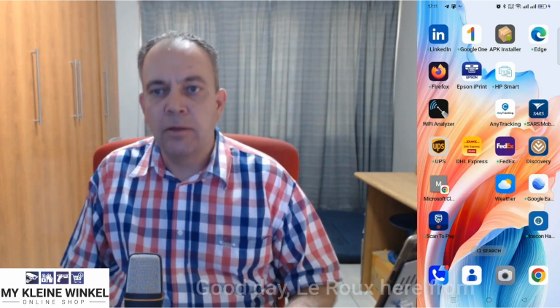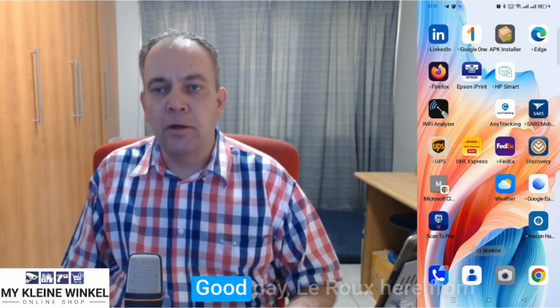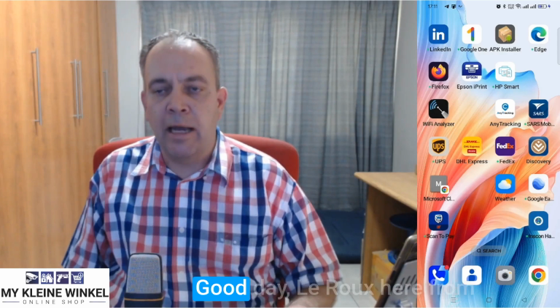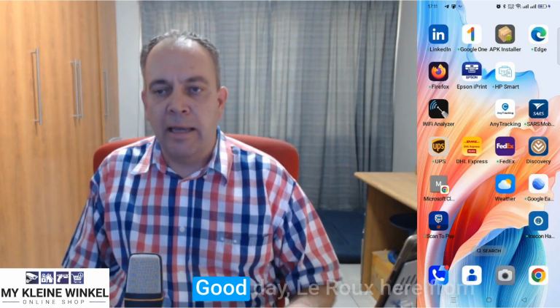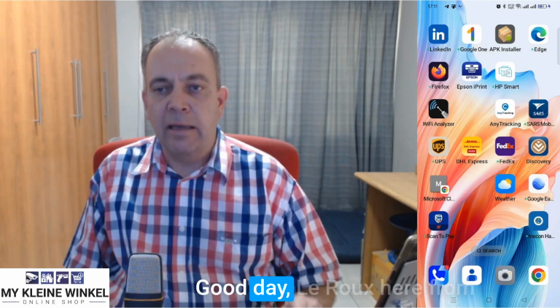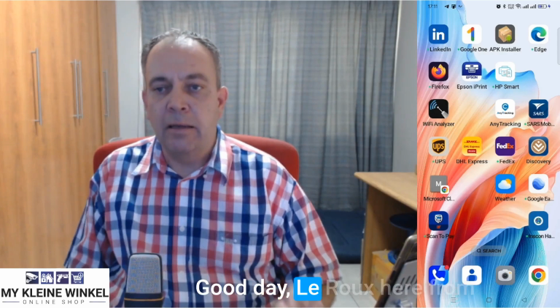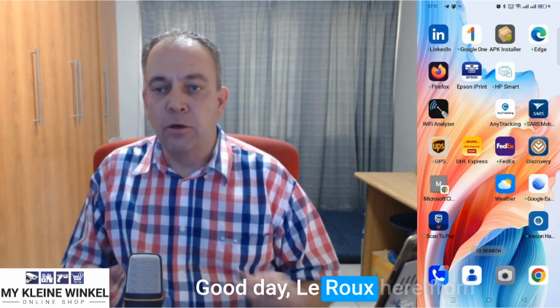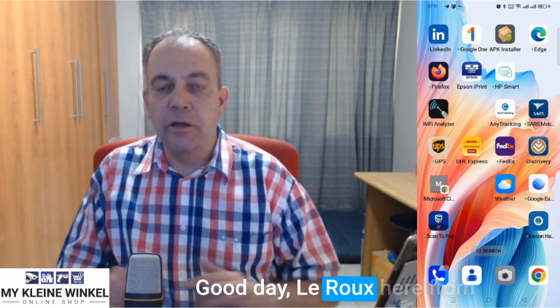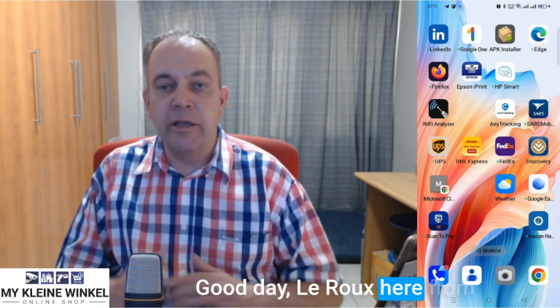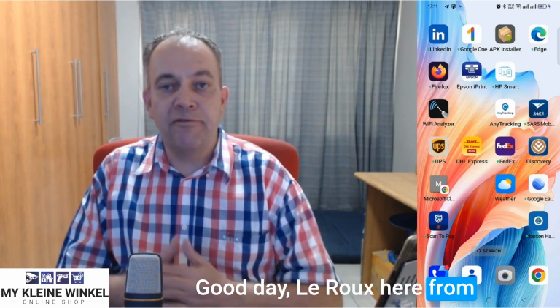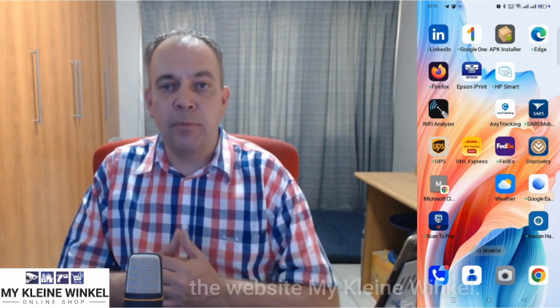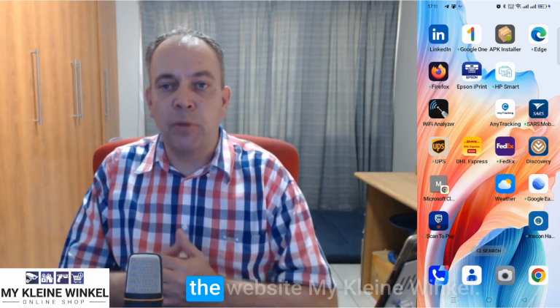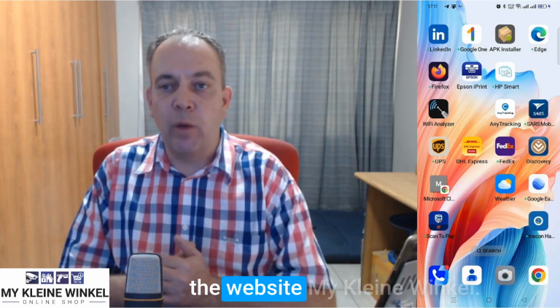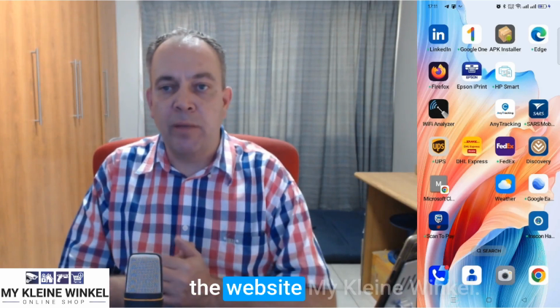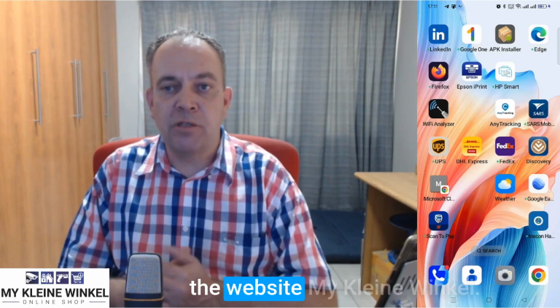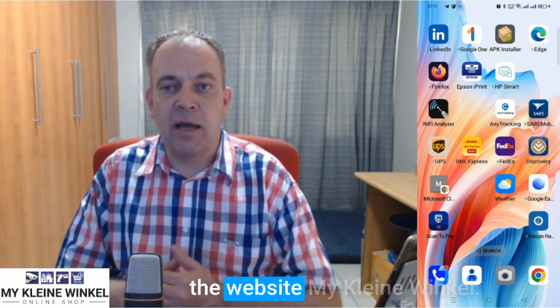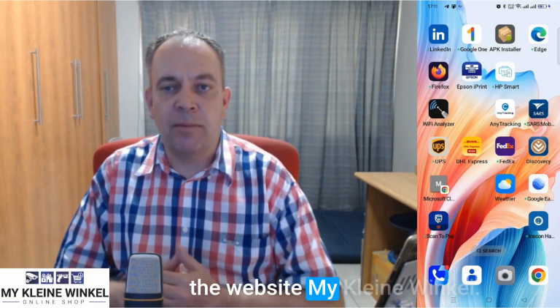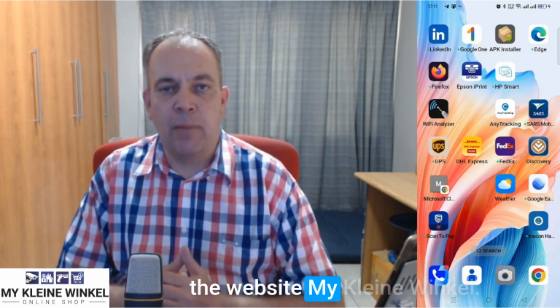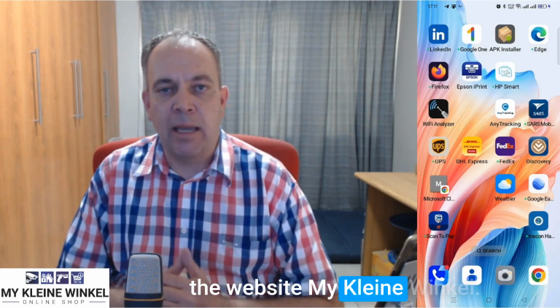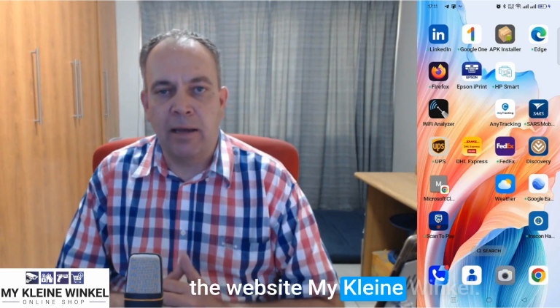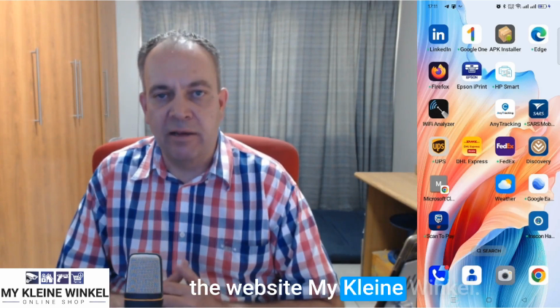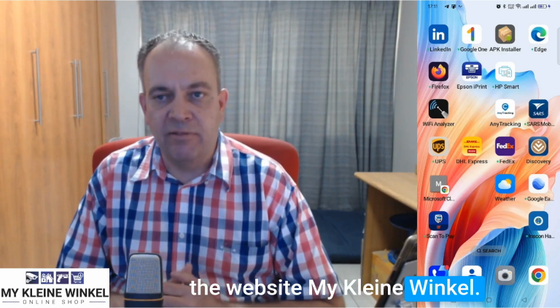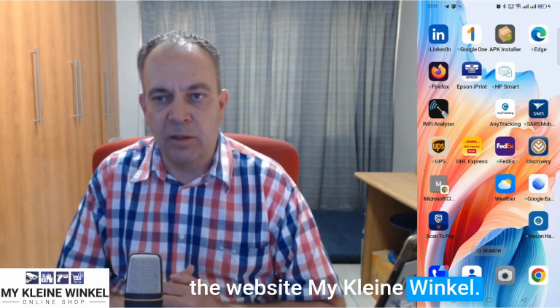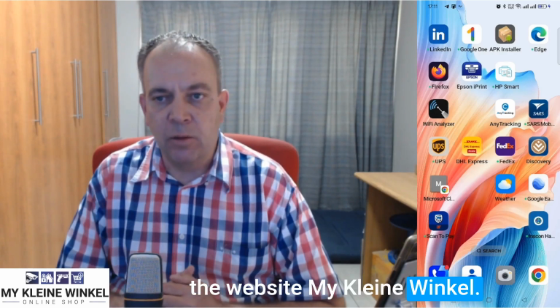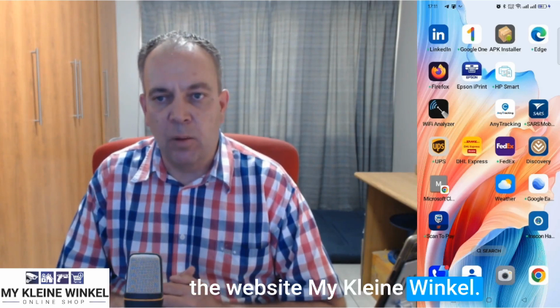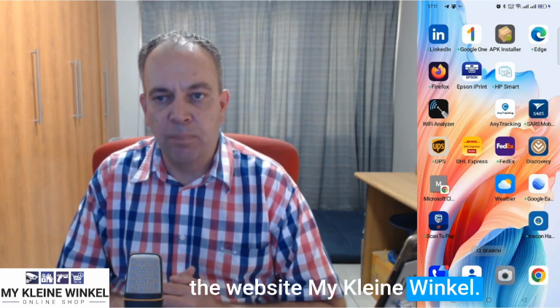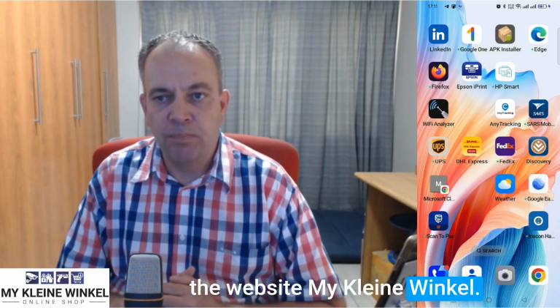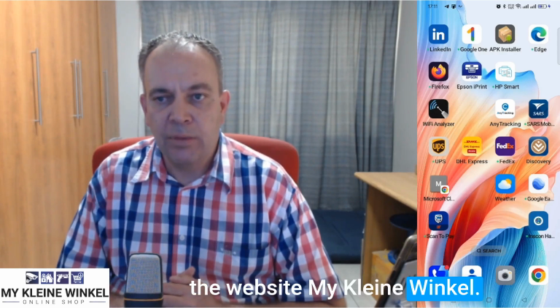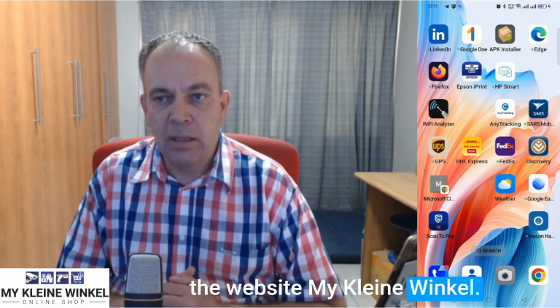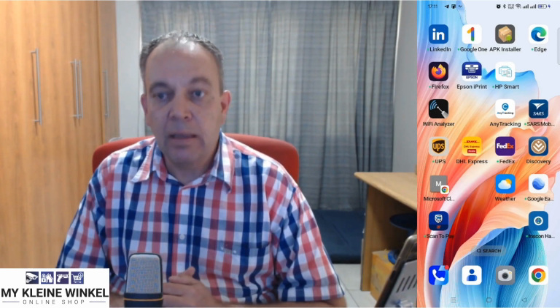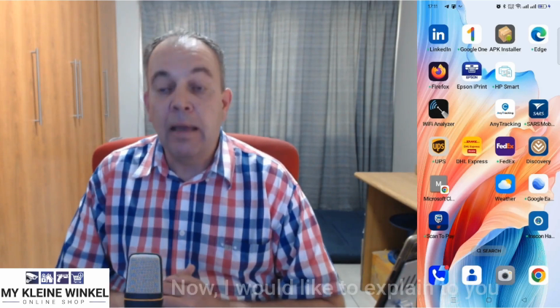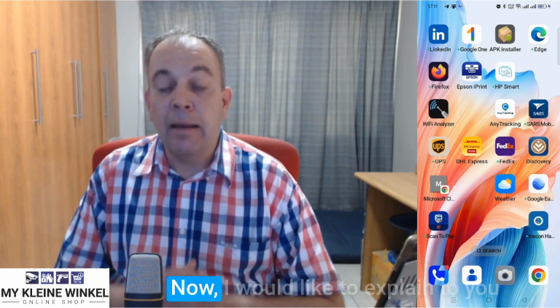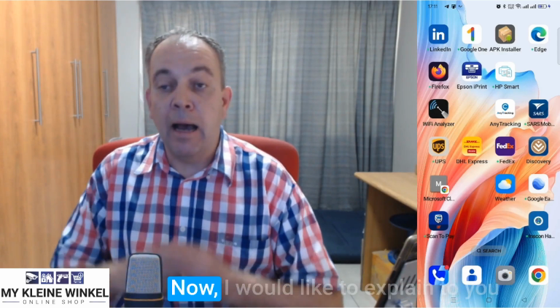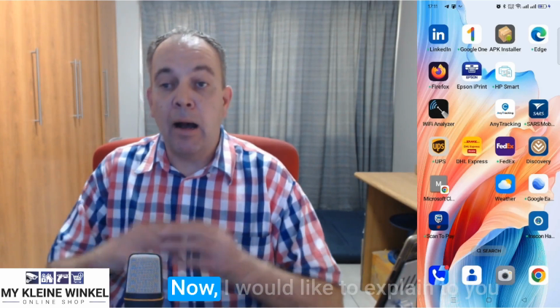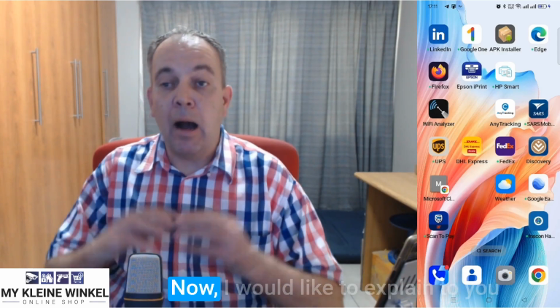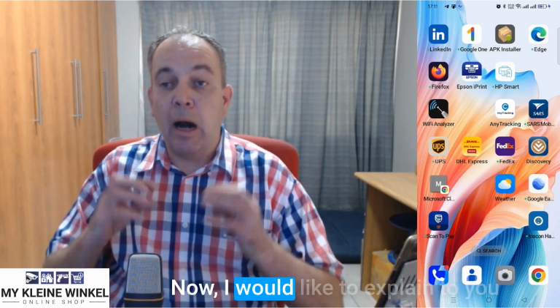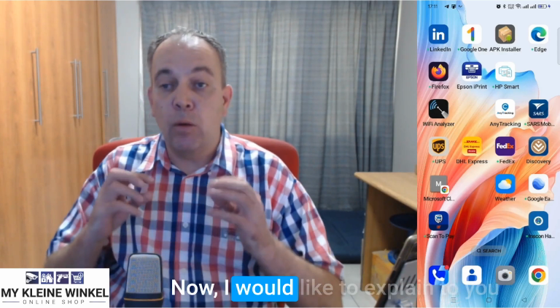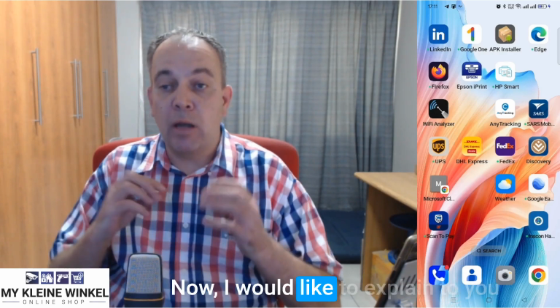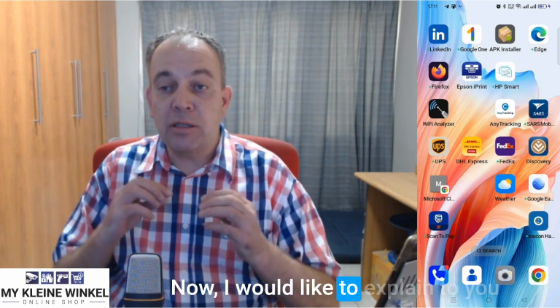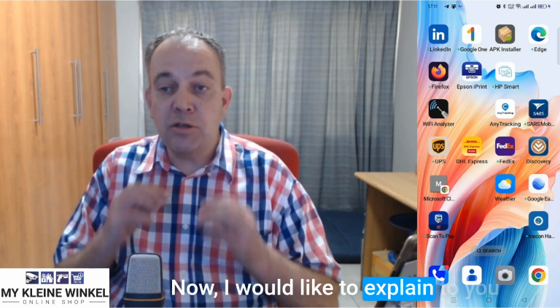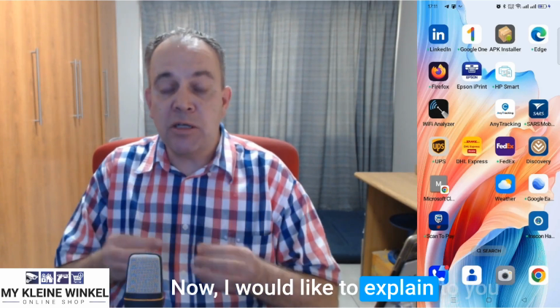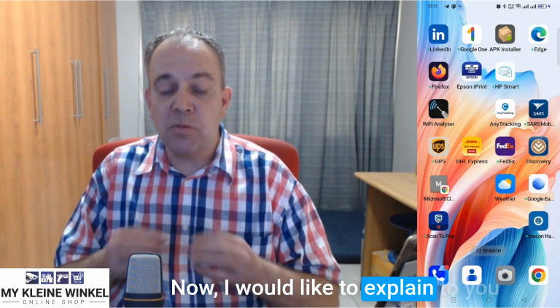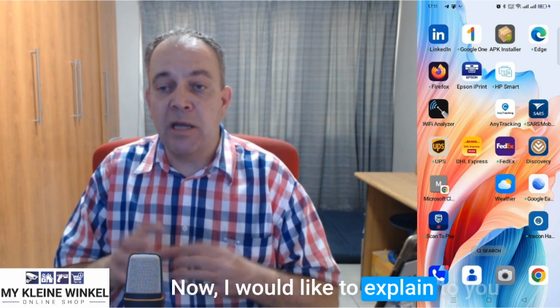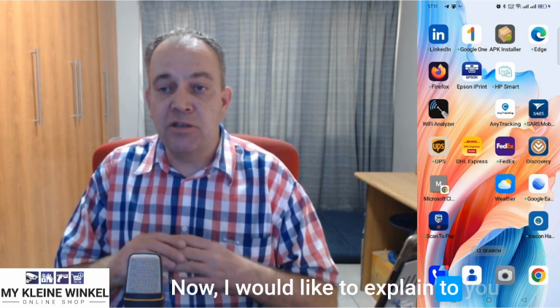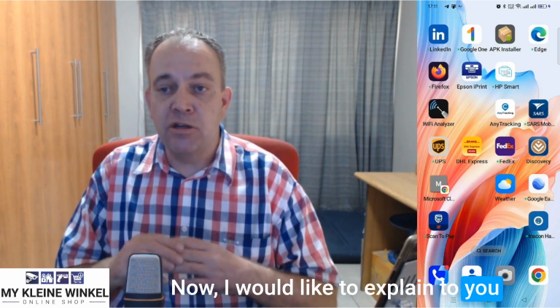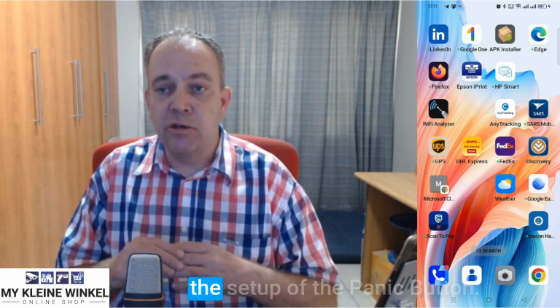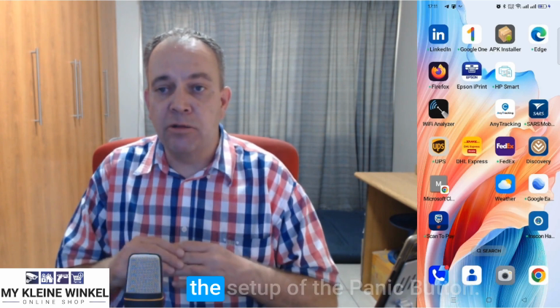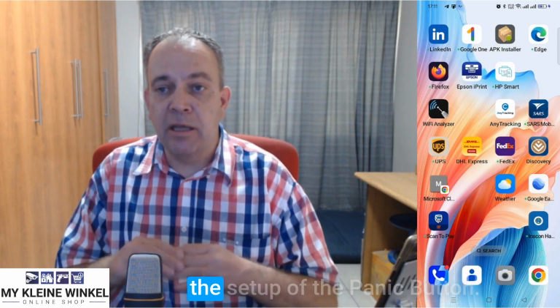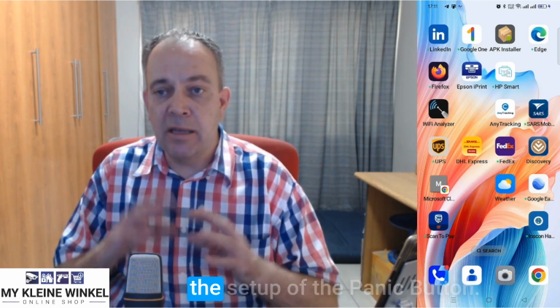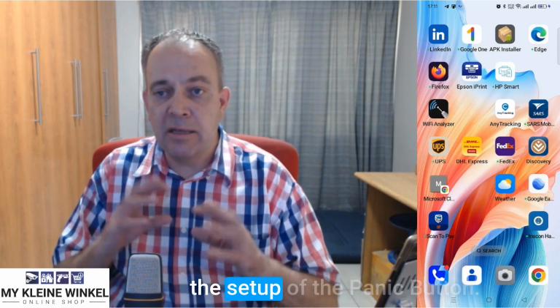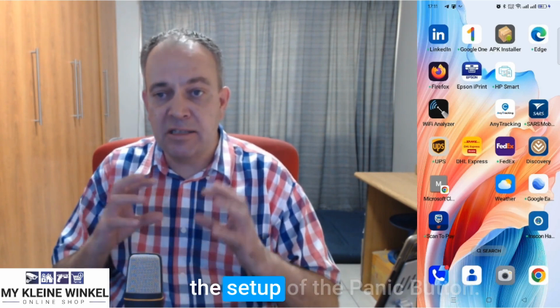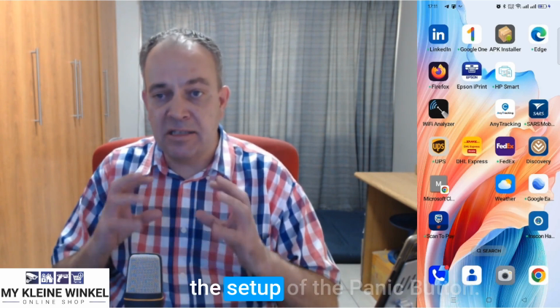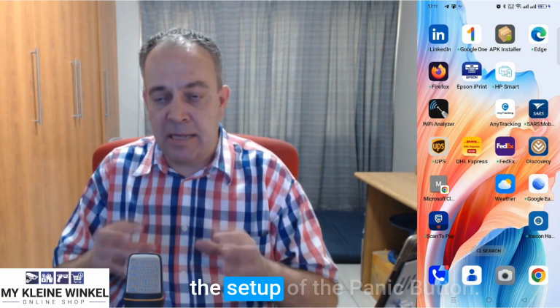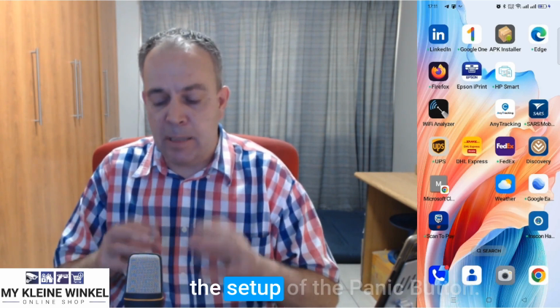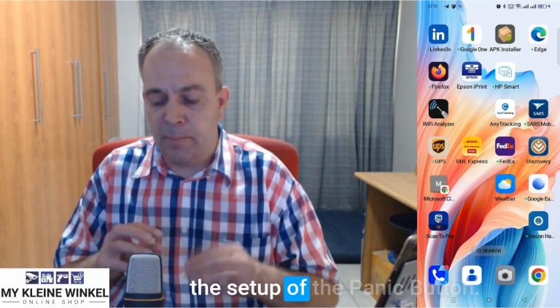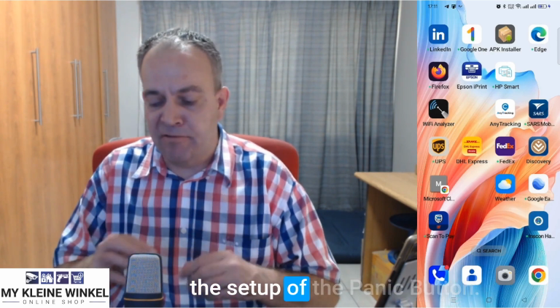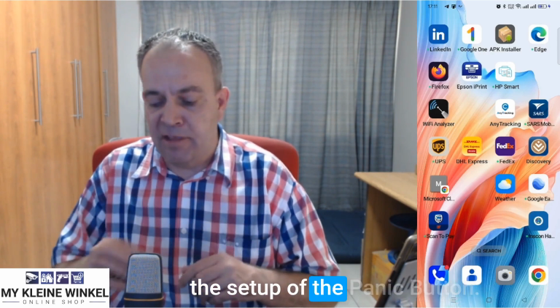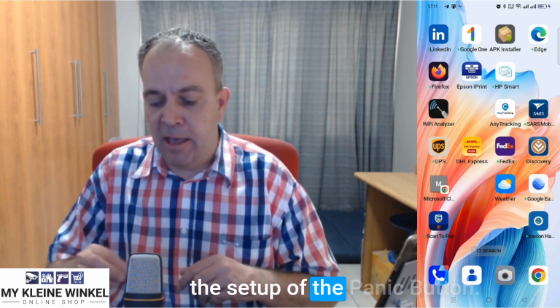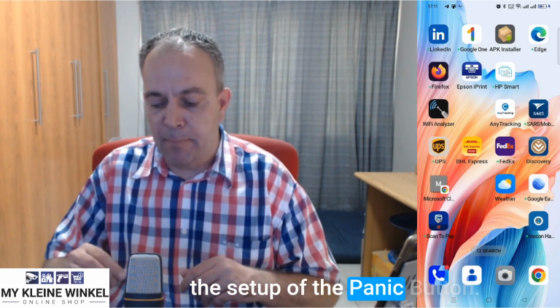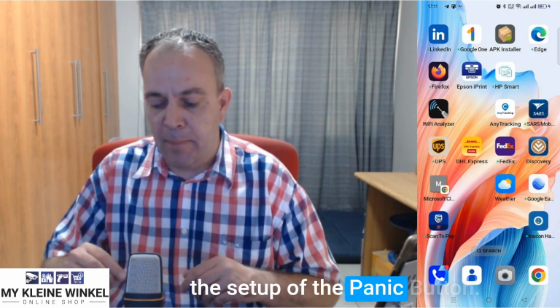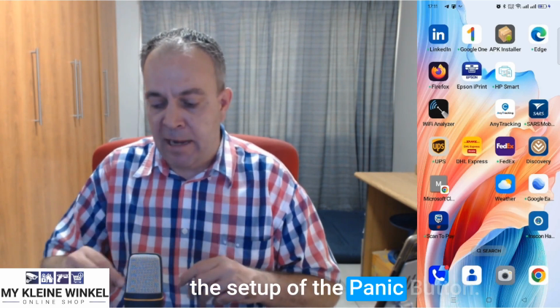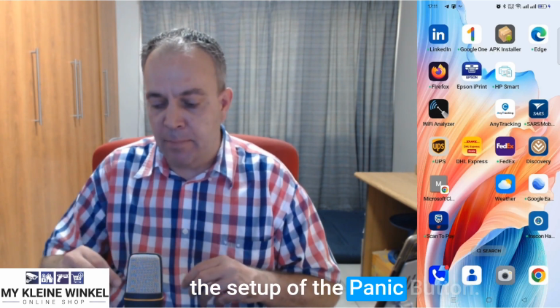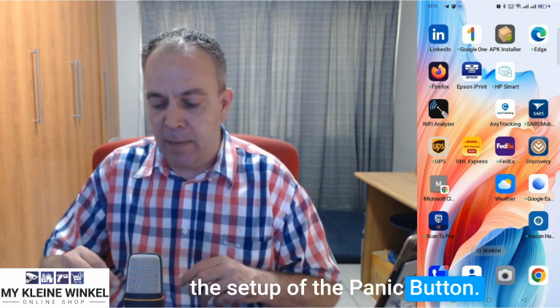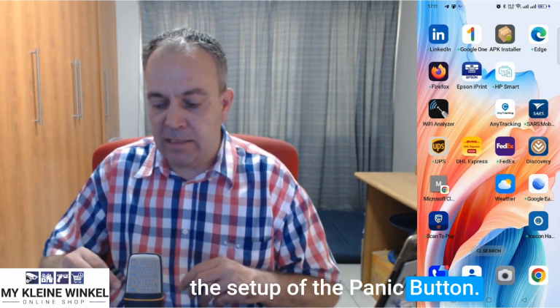G'day, Leroux here from the website Make Lane of Uncle. I would like to explain to you the setup of the panic button.